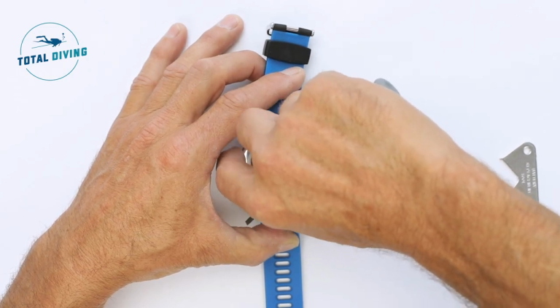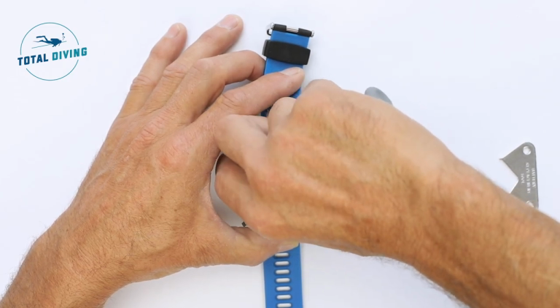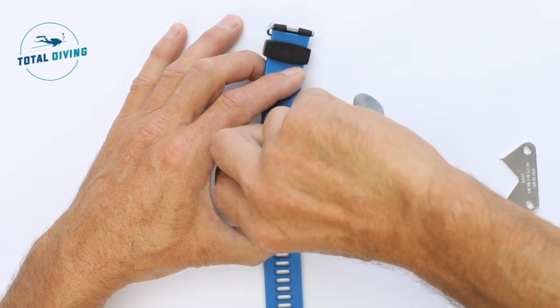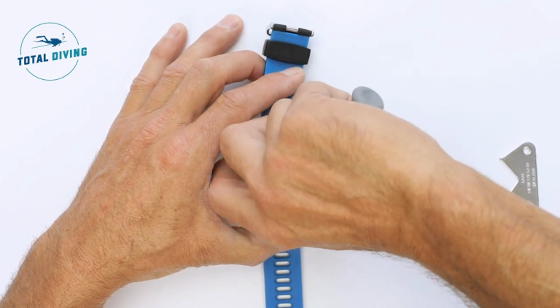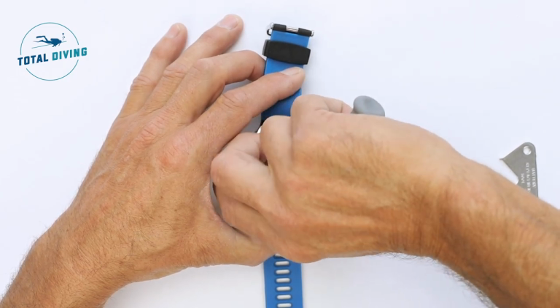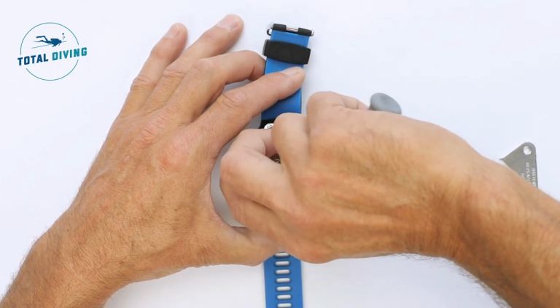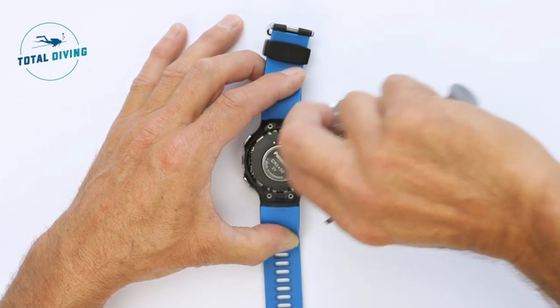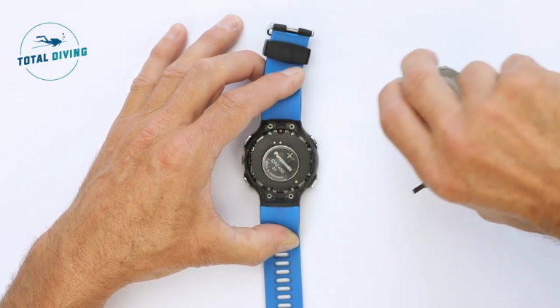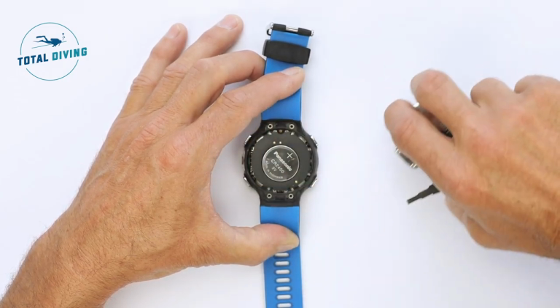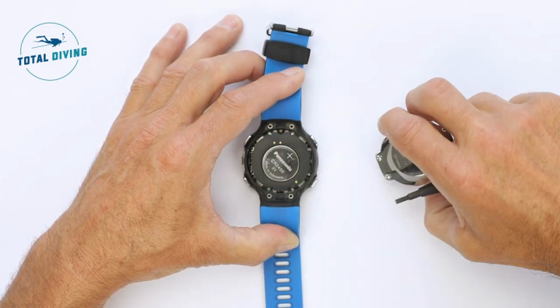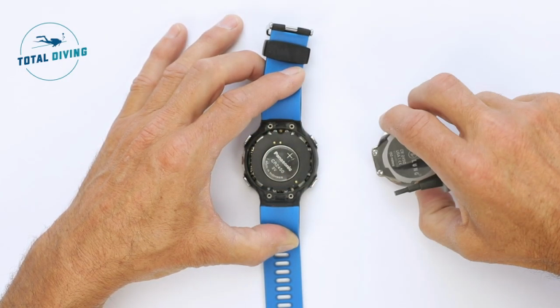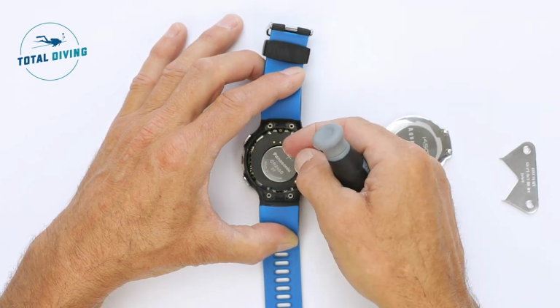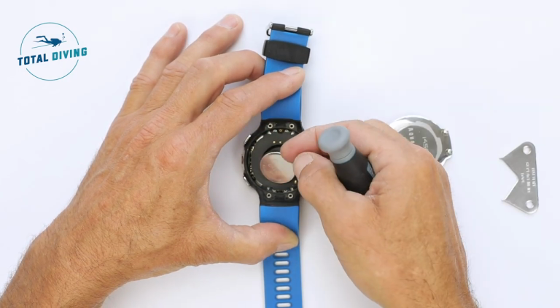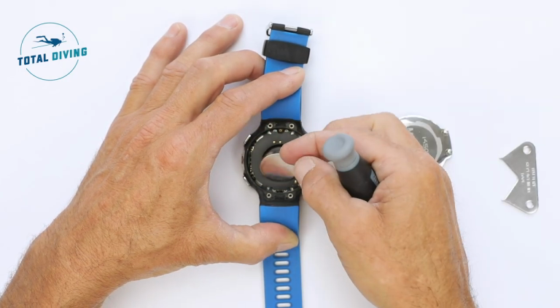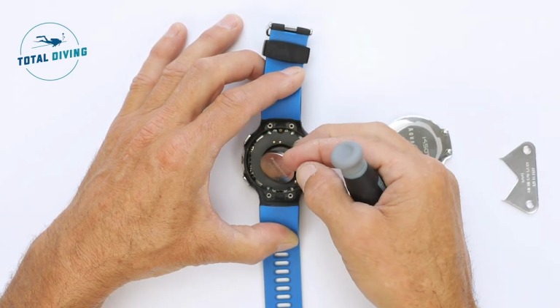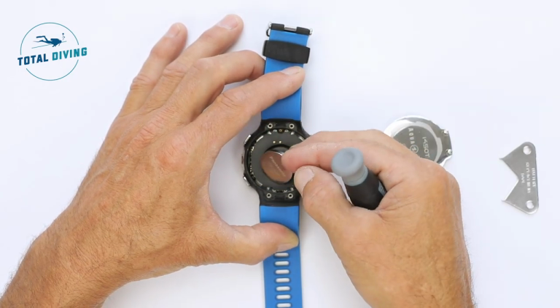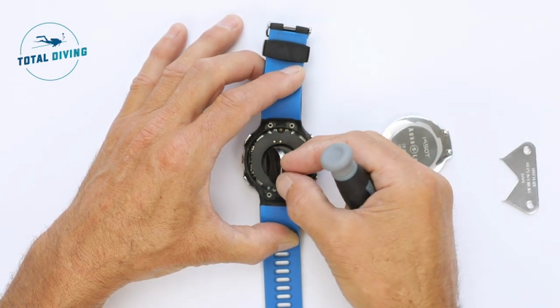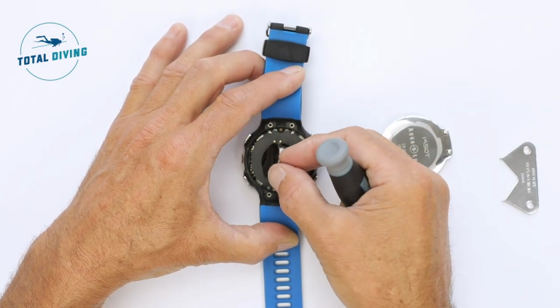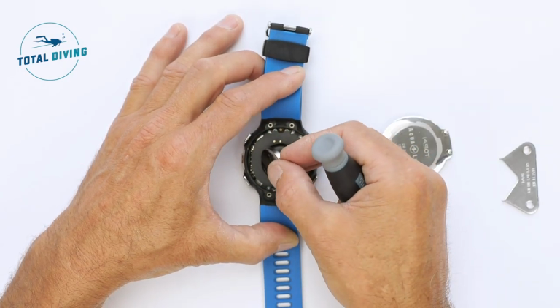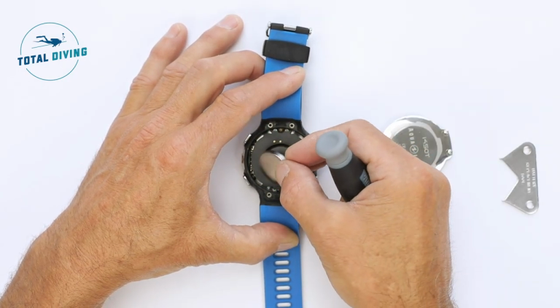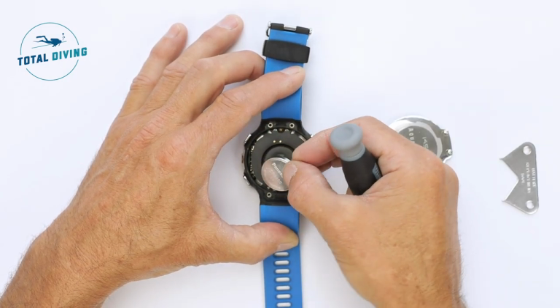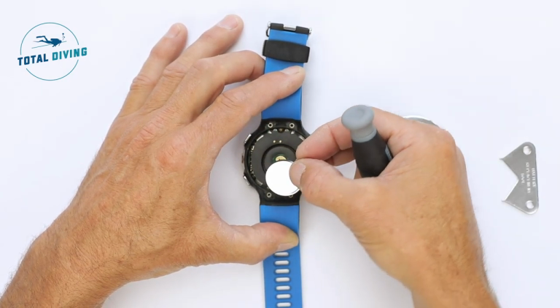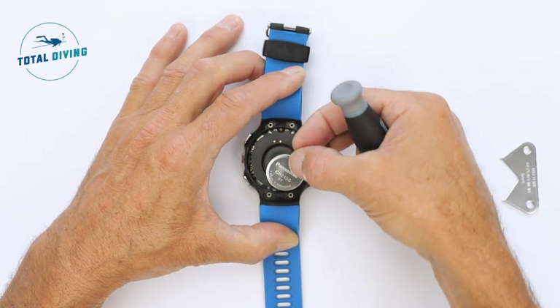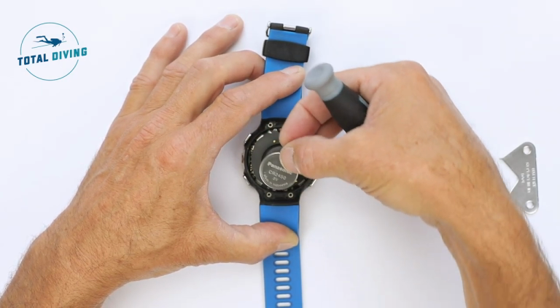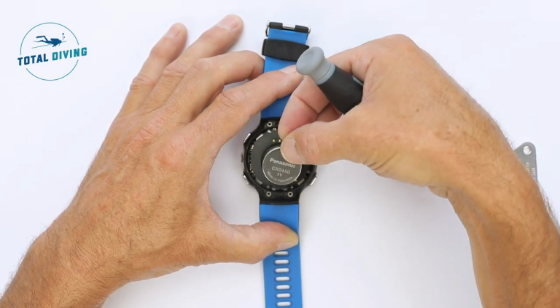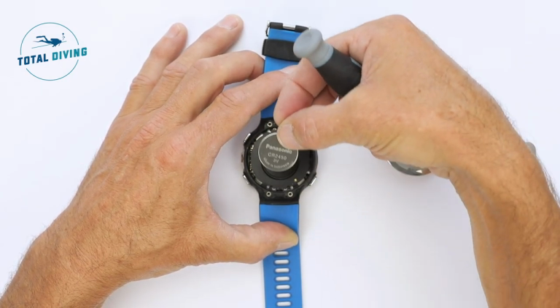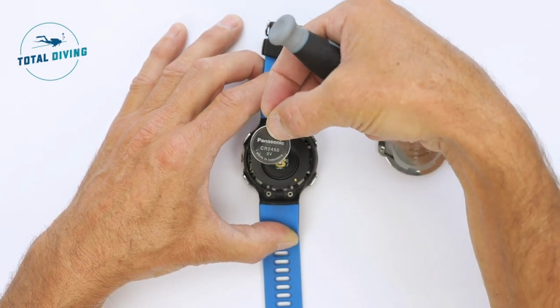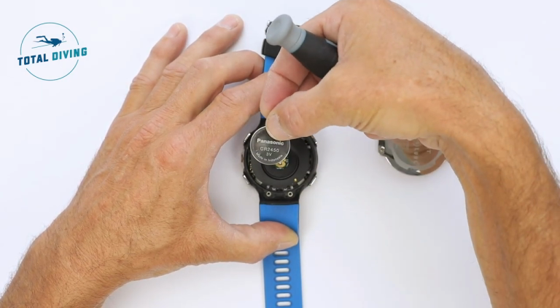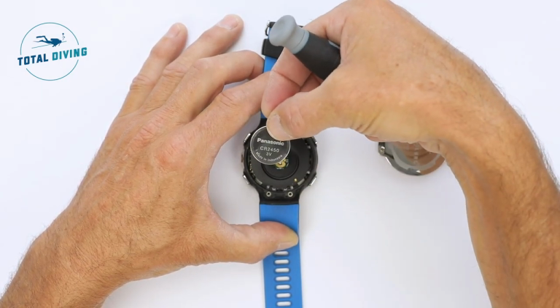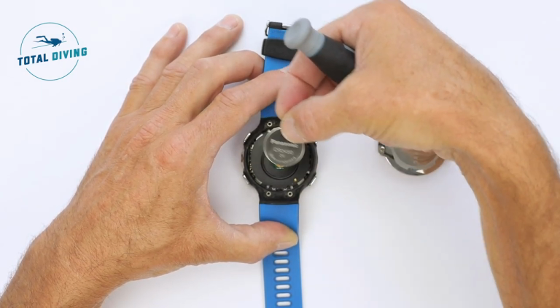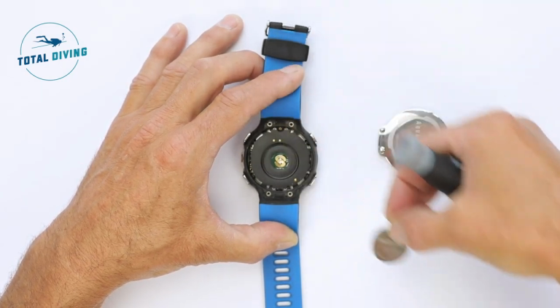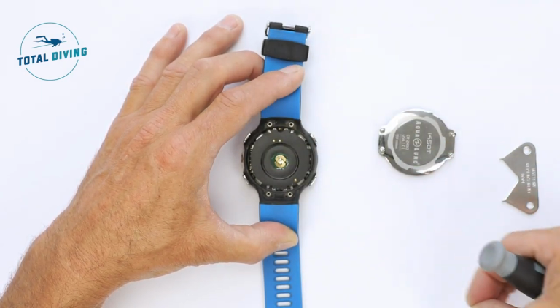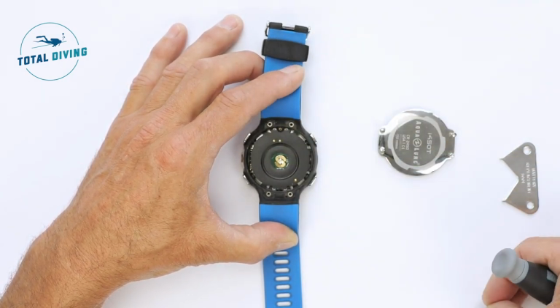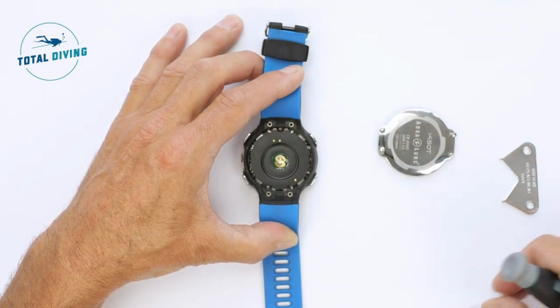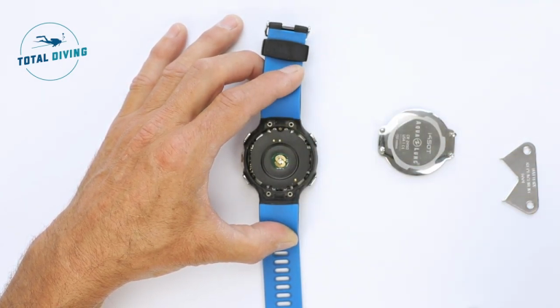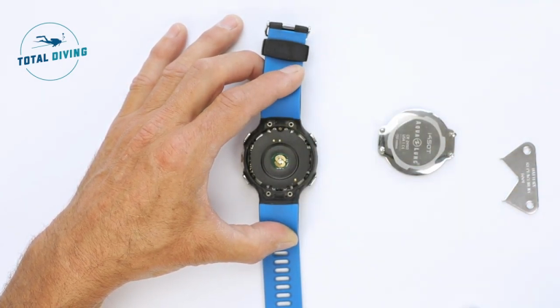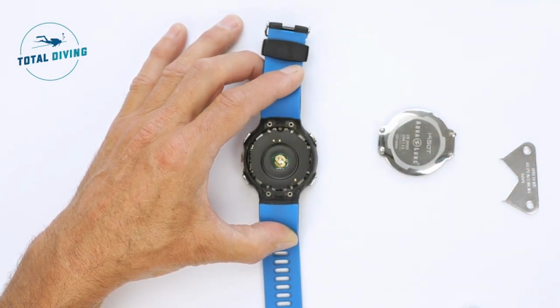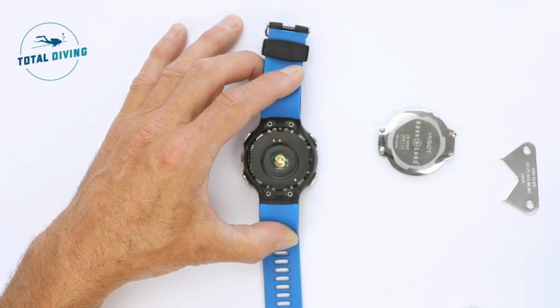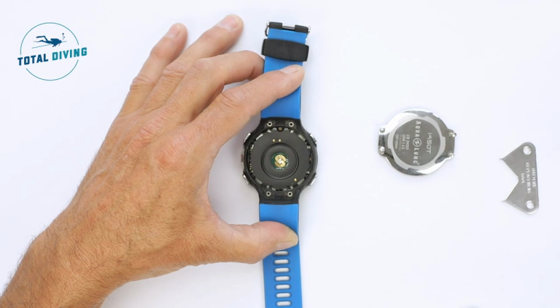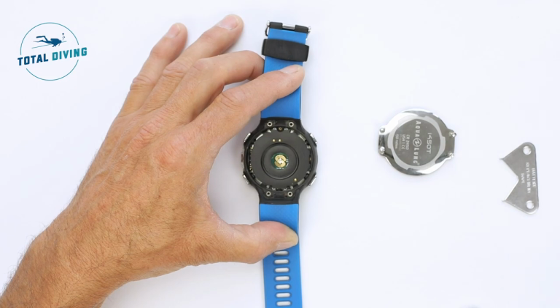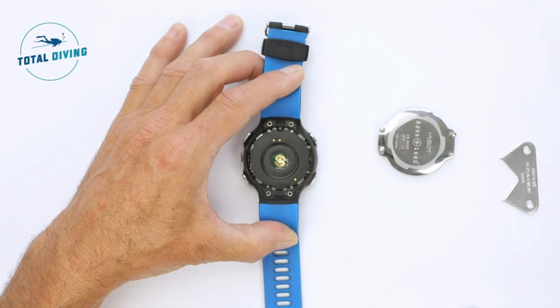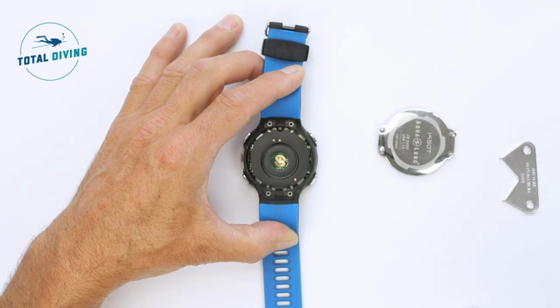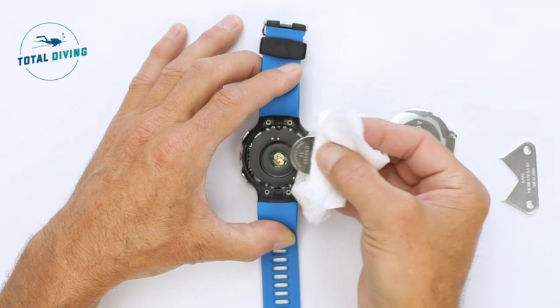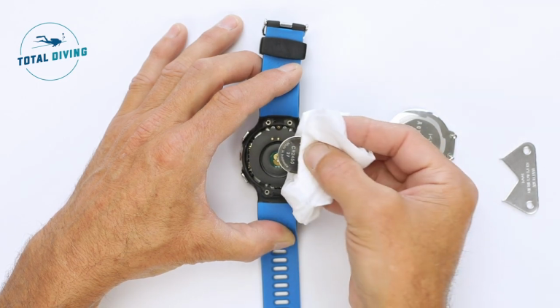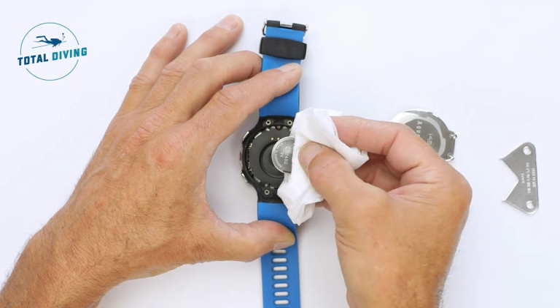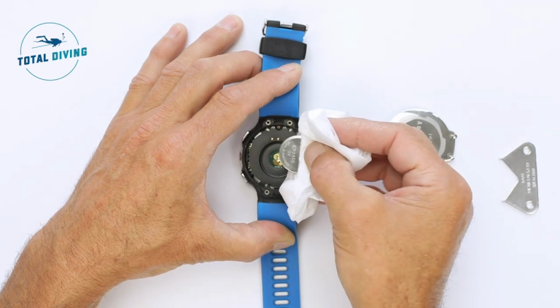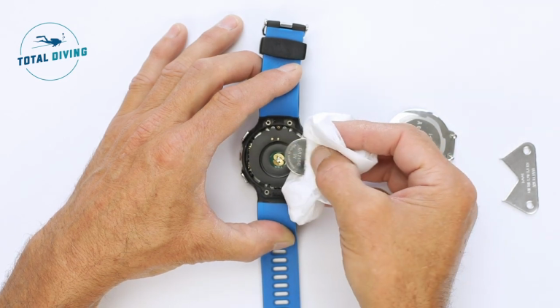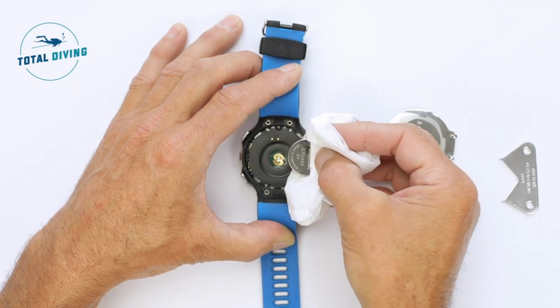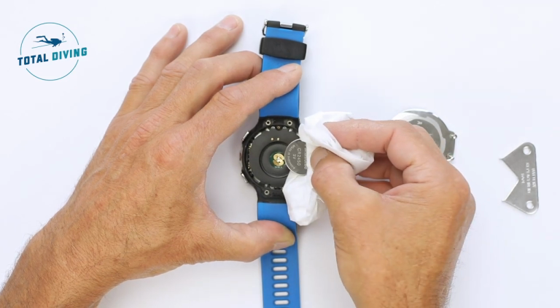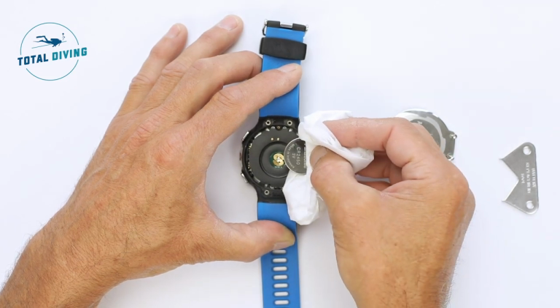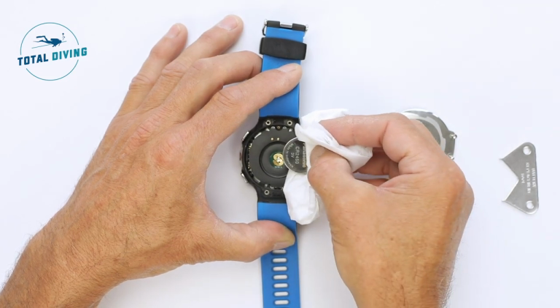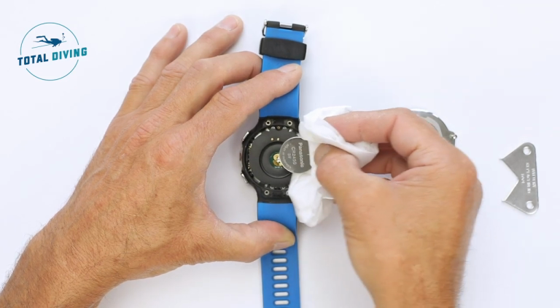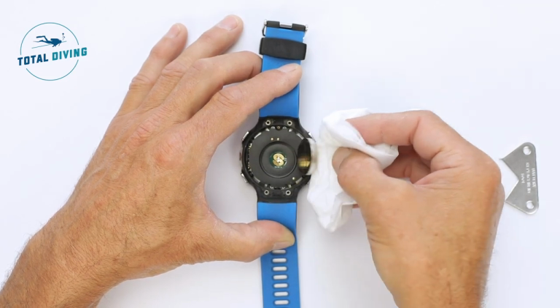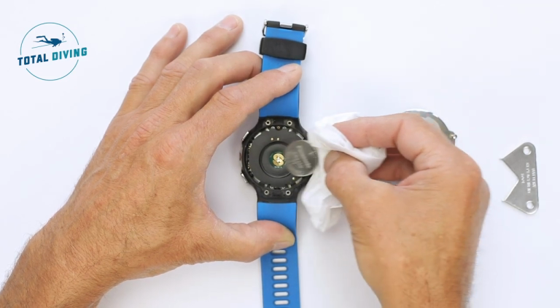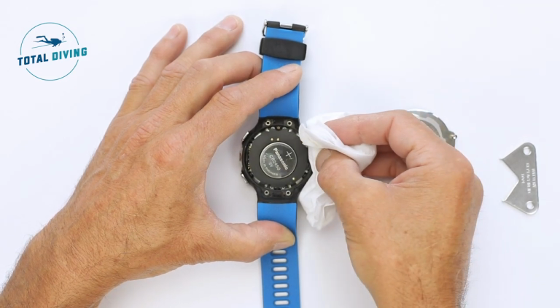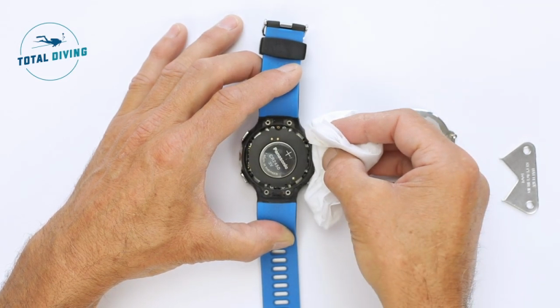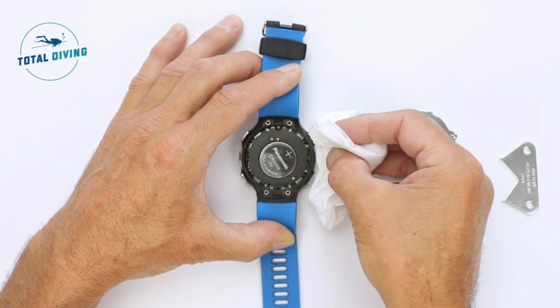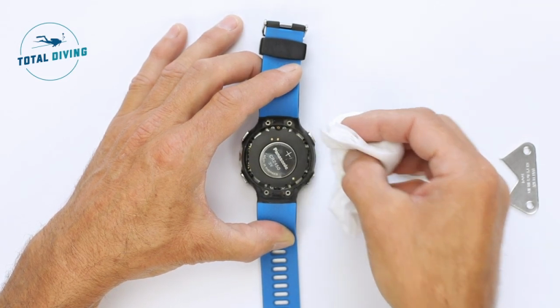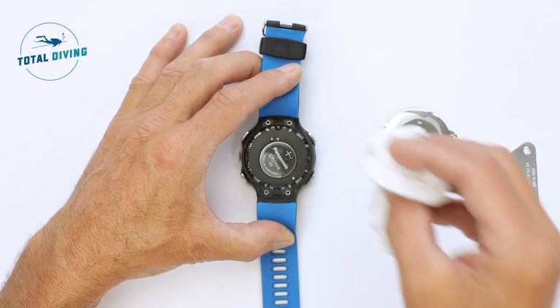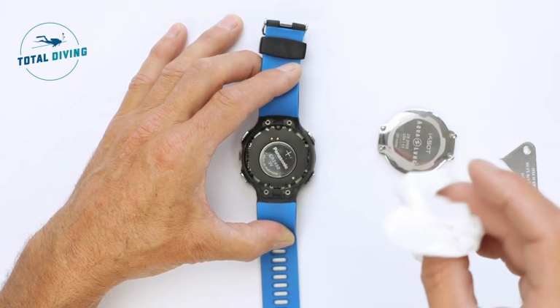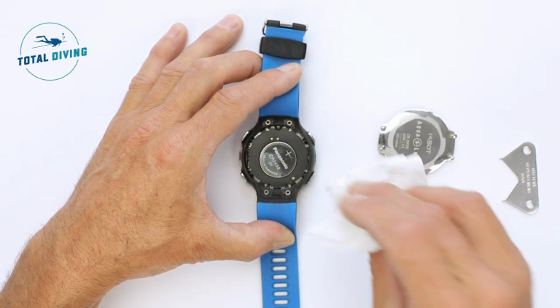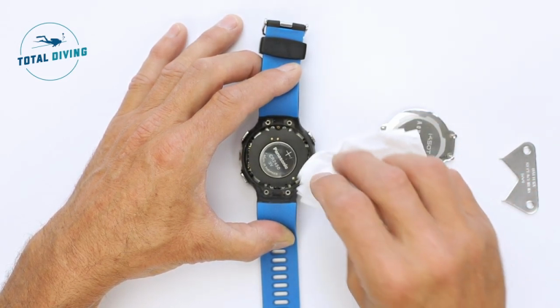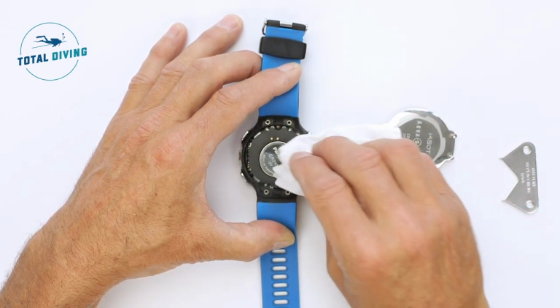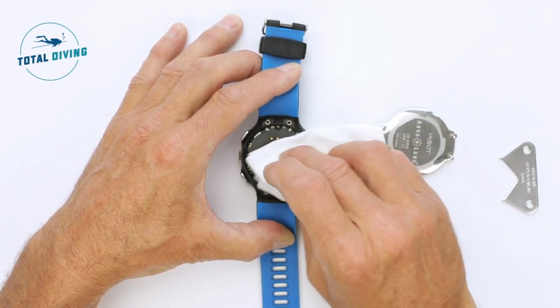Remove the battery, discard it, and then replace the old battery with a brand new one, but protect it with a tissue.